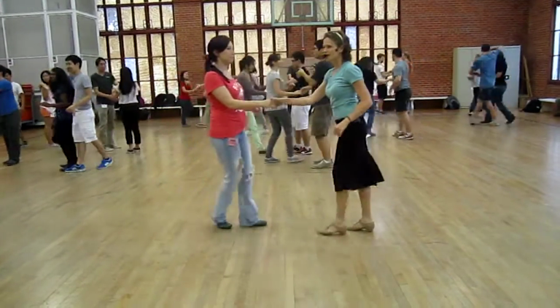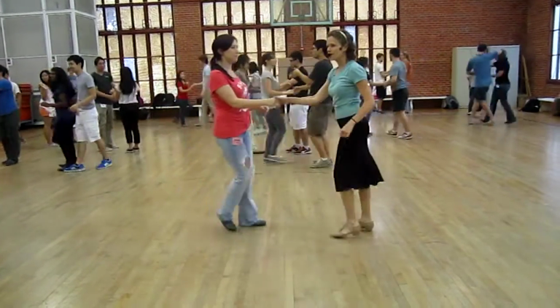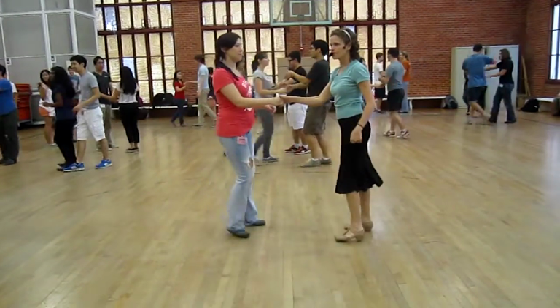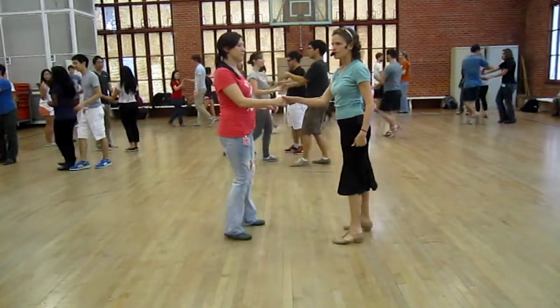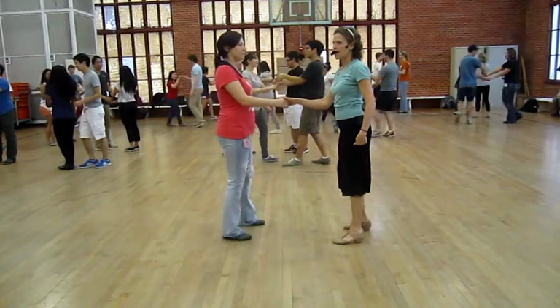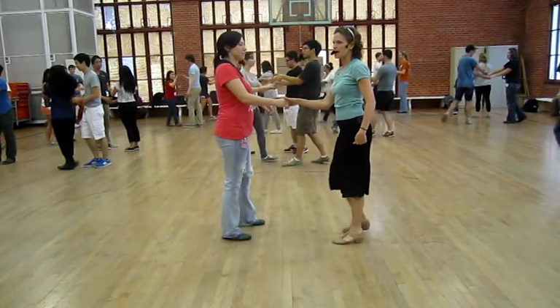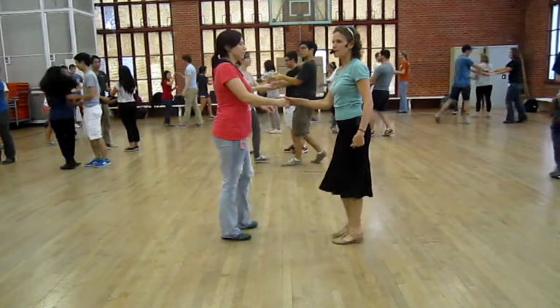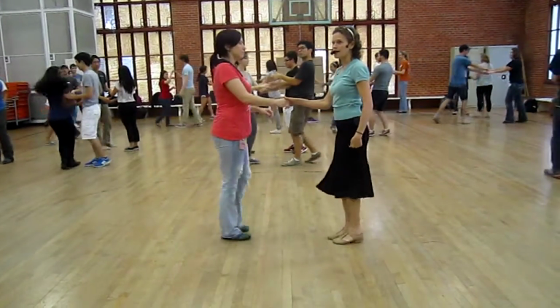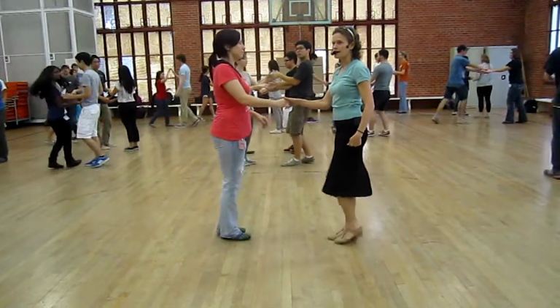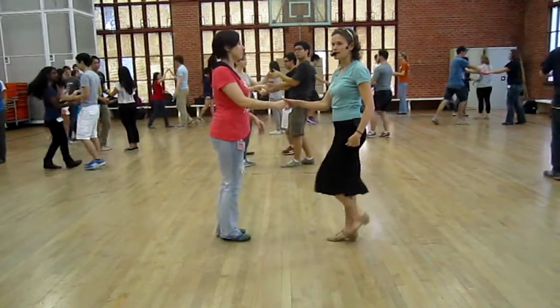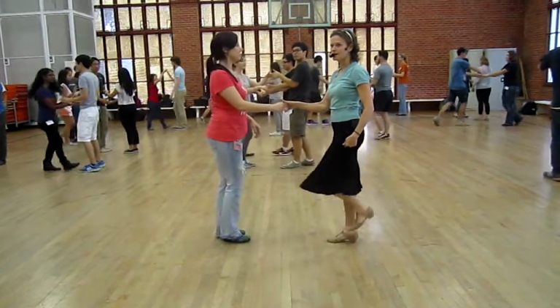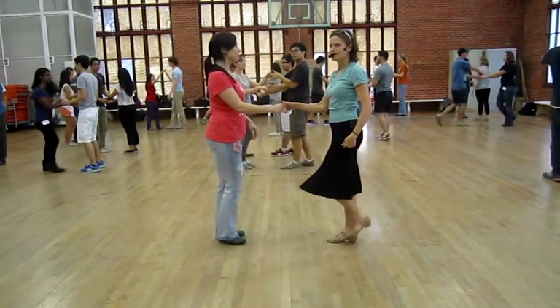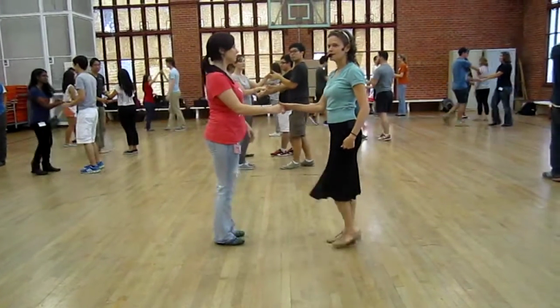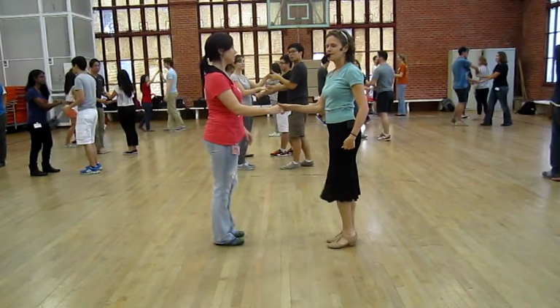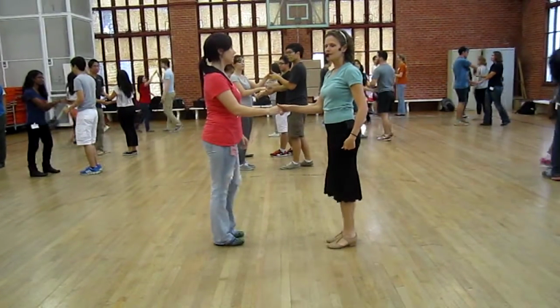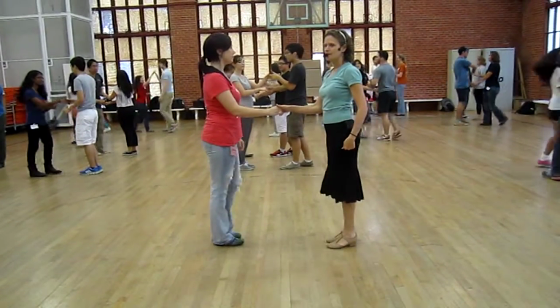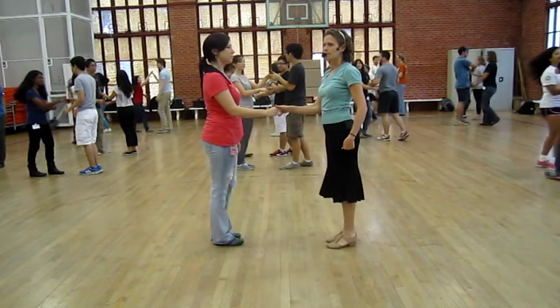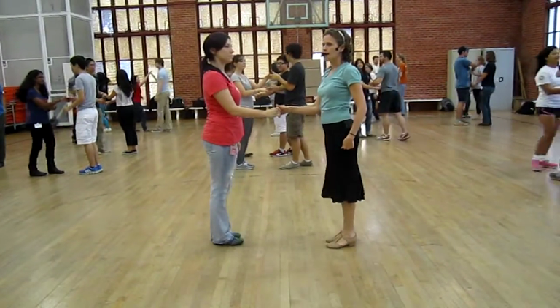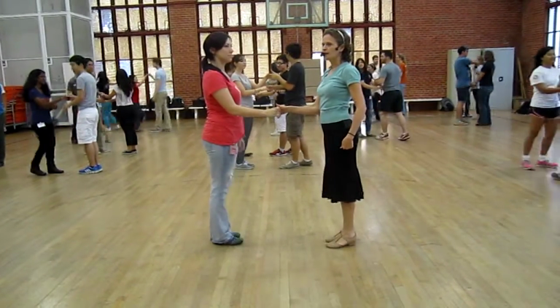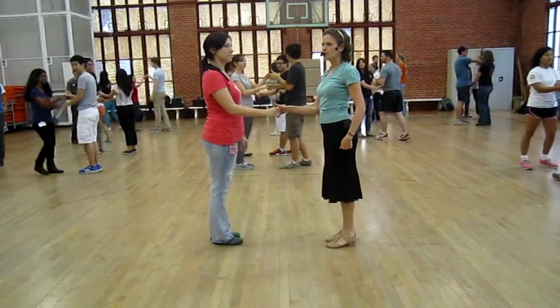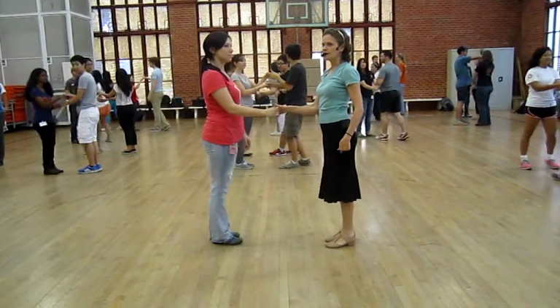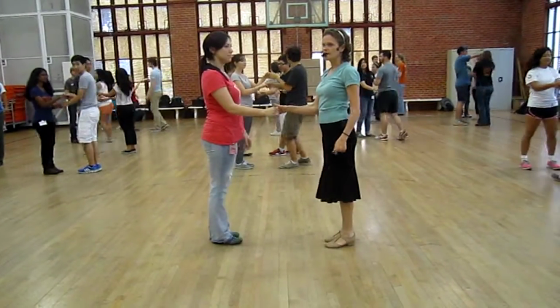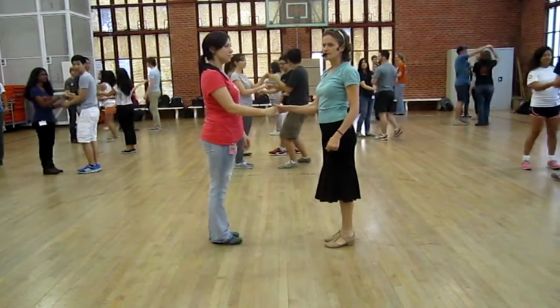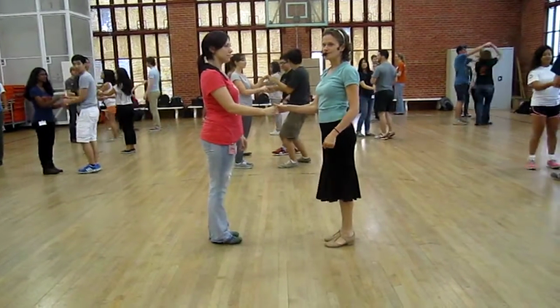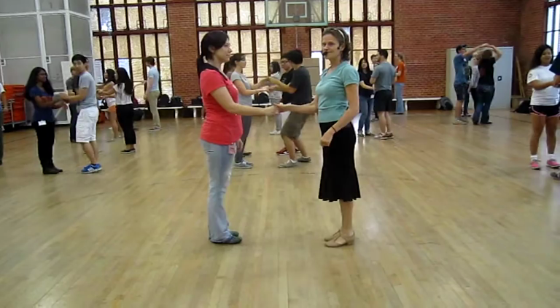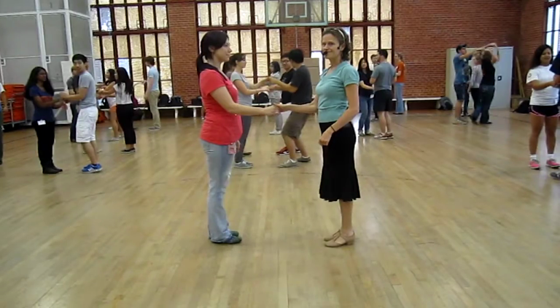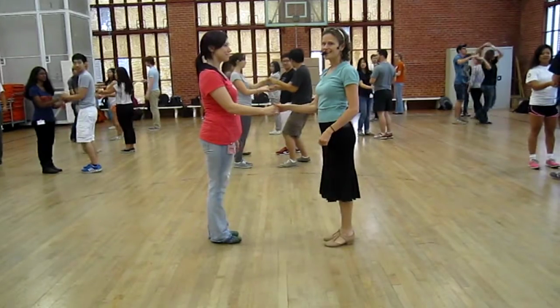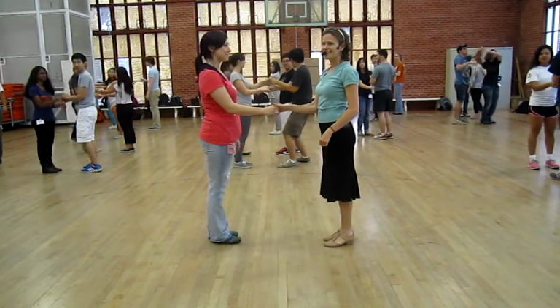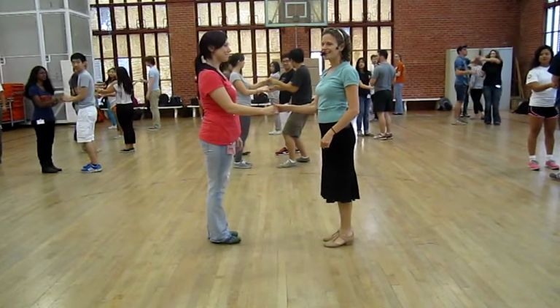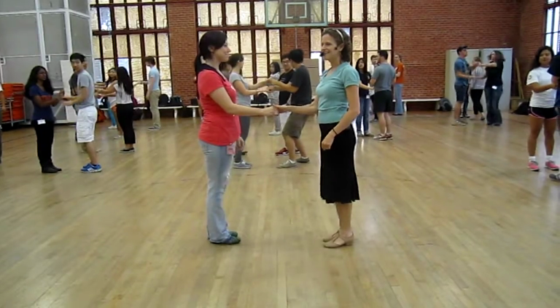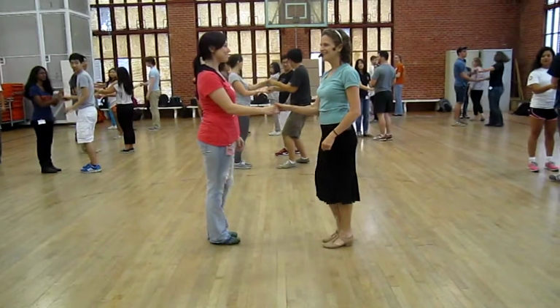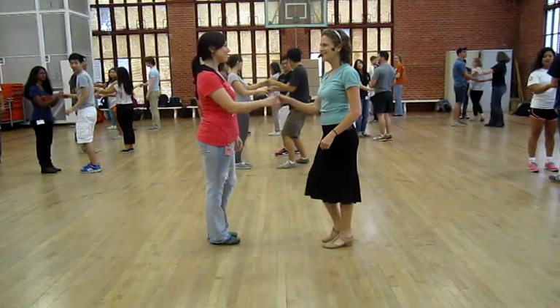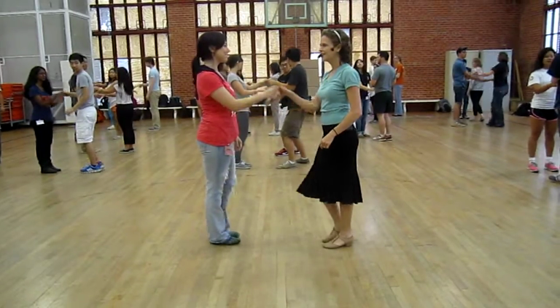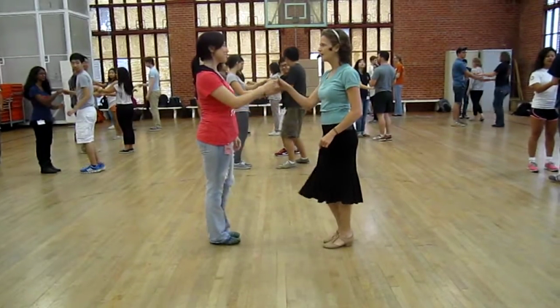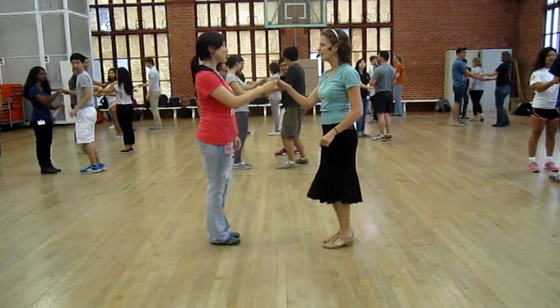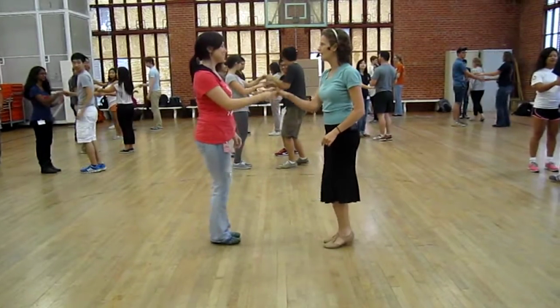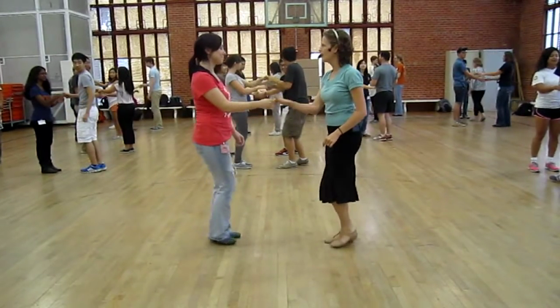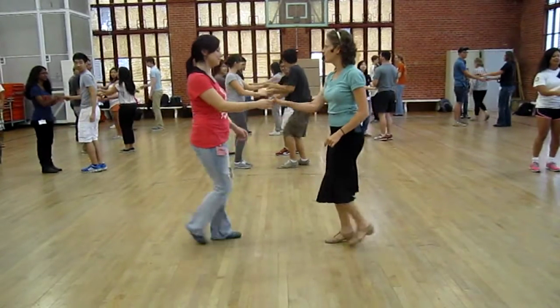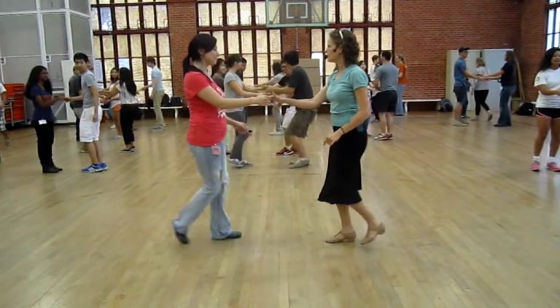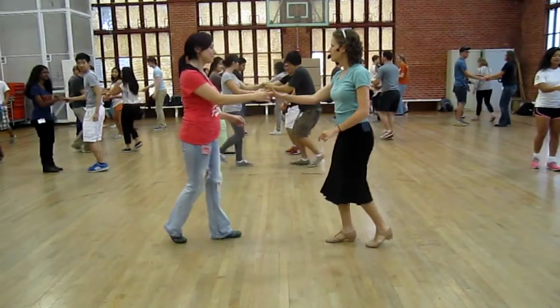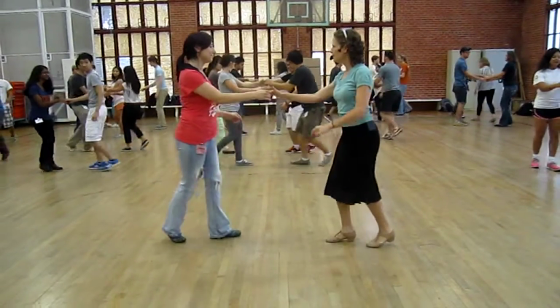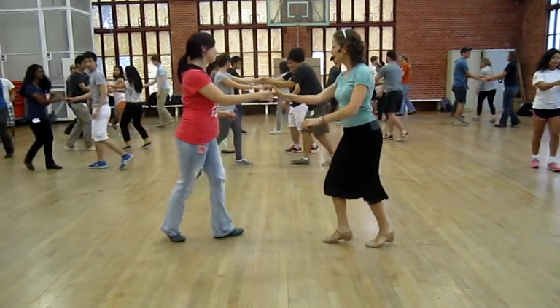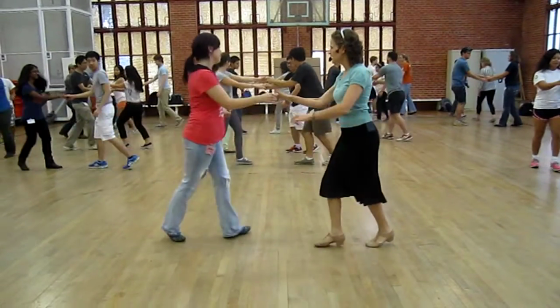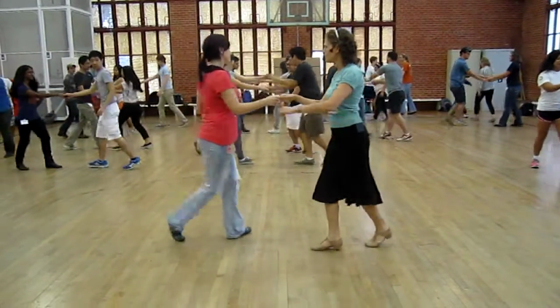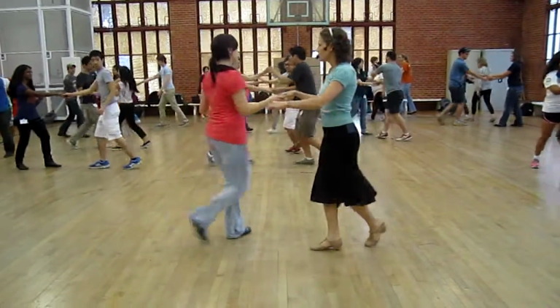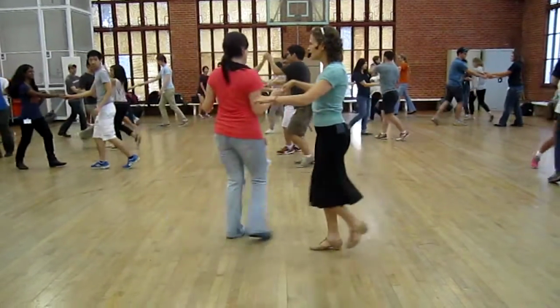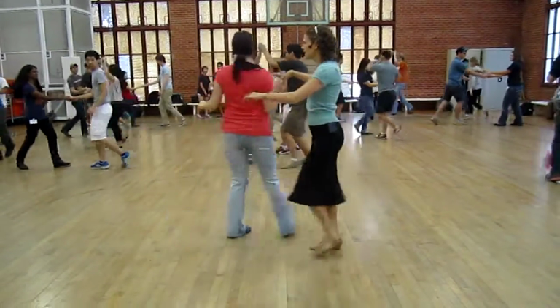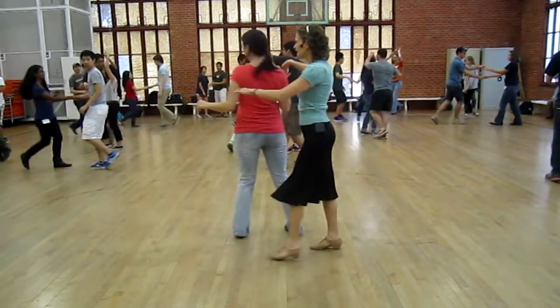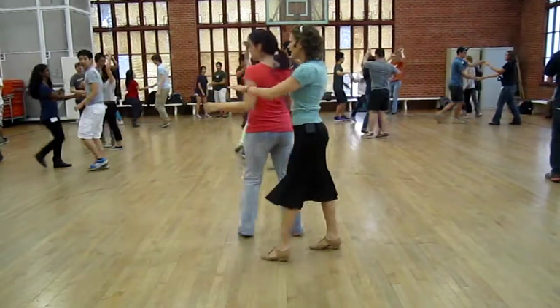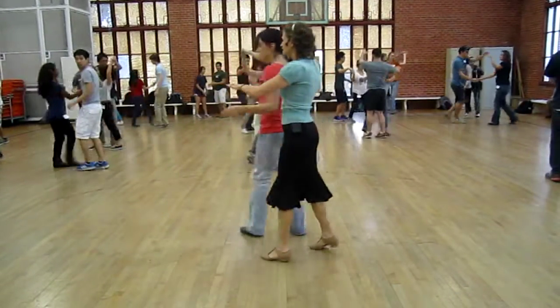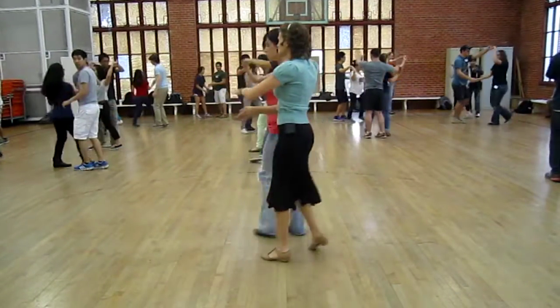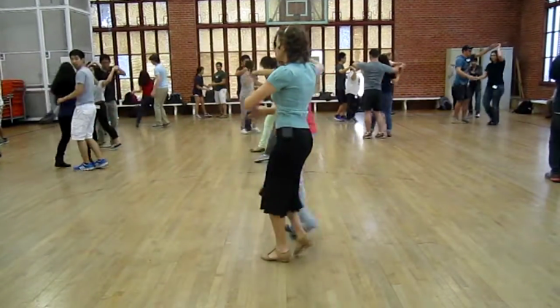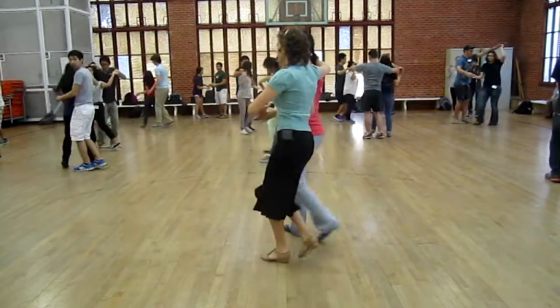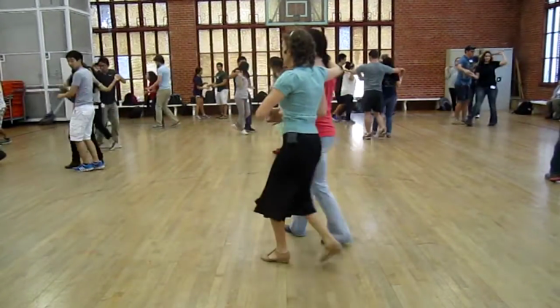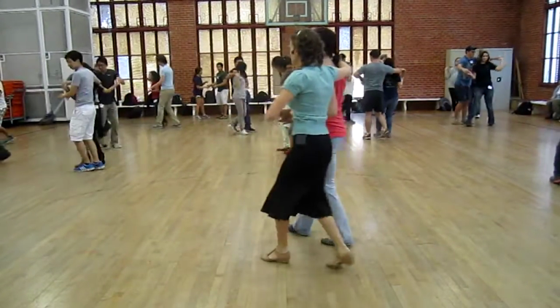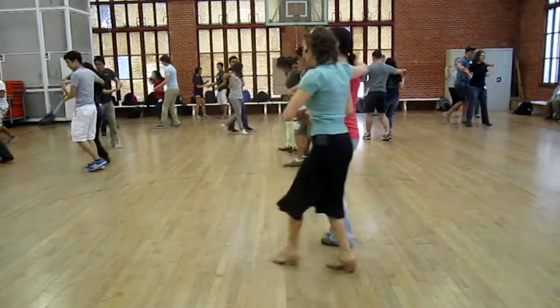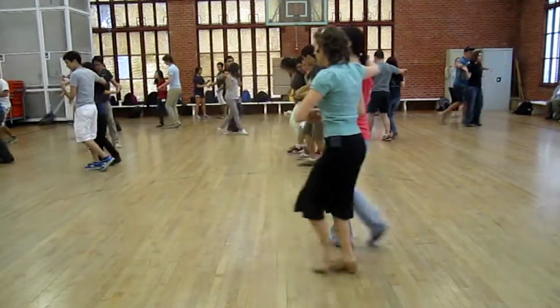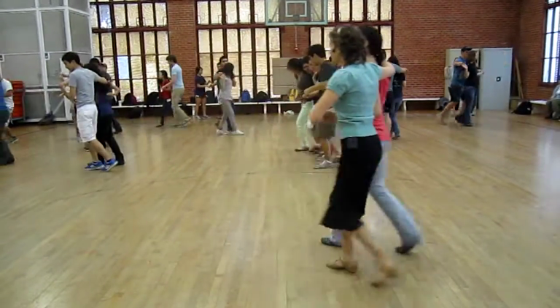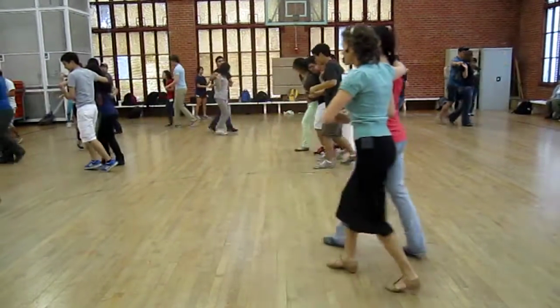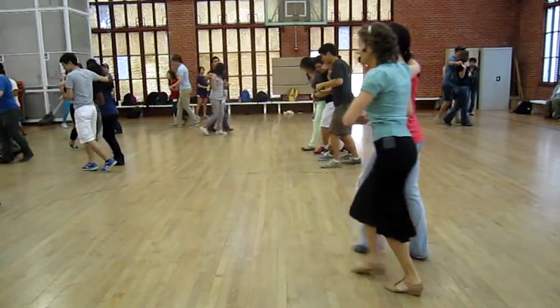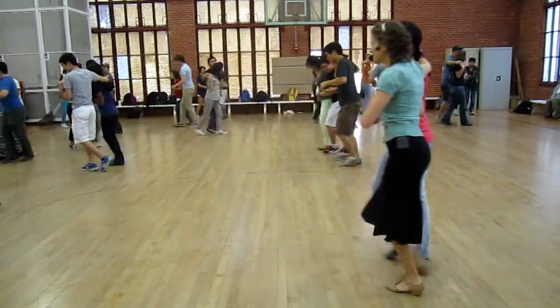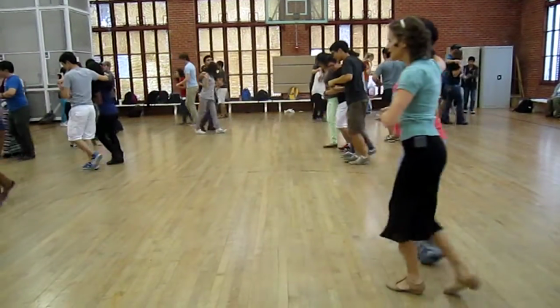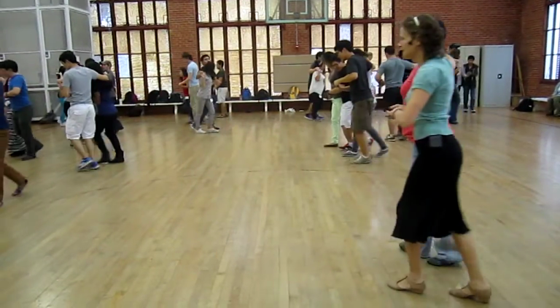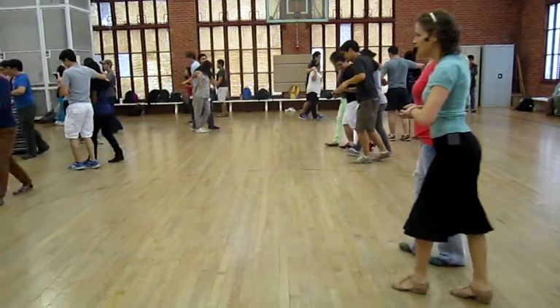Let's do it again, starting with a back break. The back, go, exit. Ready, go. Back, break, catch. Back it up.